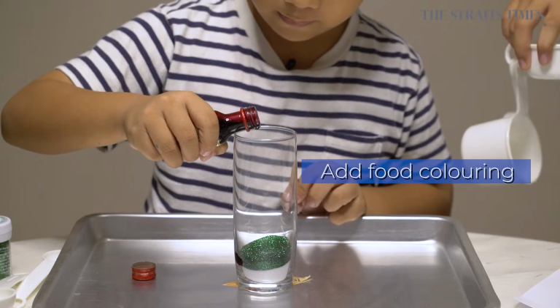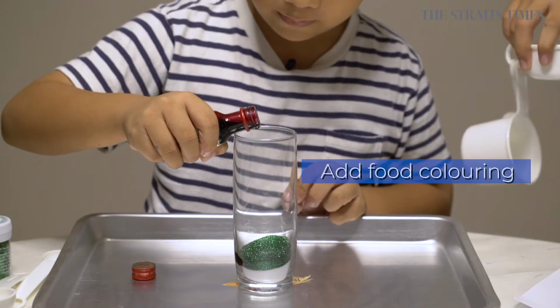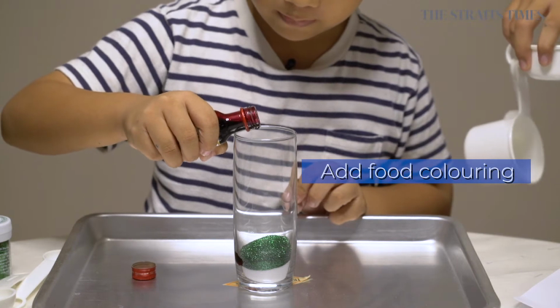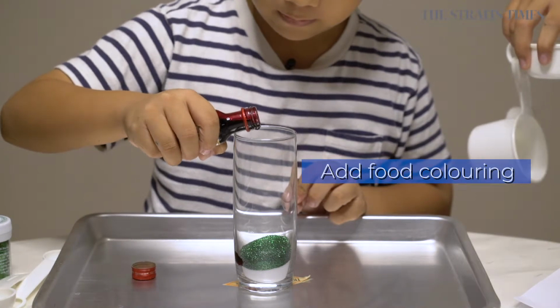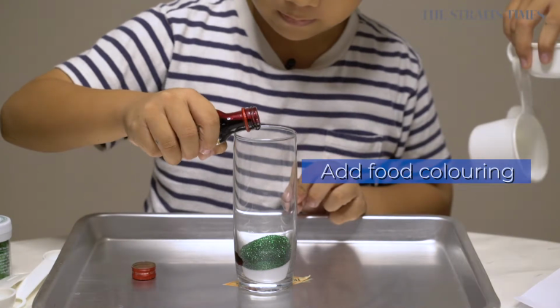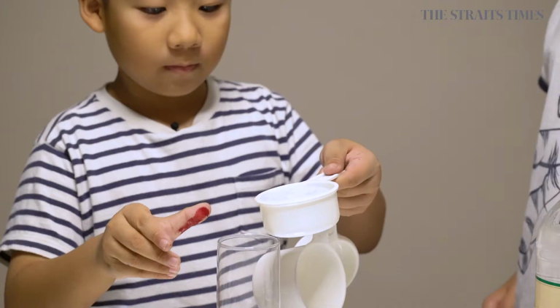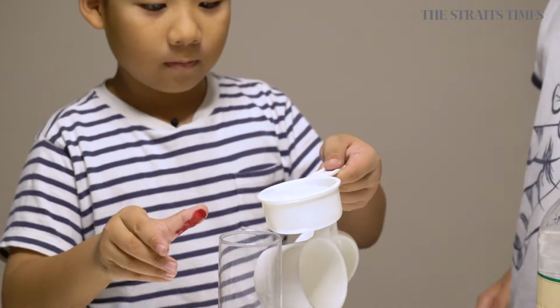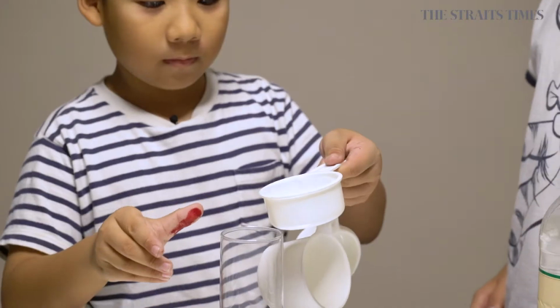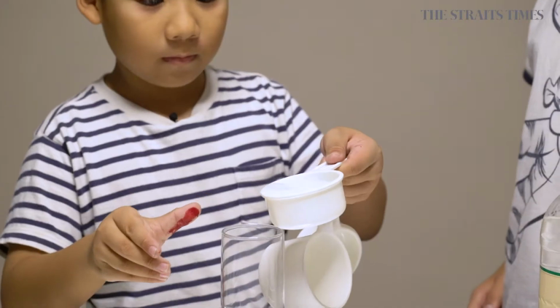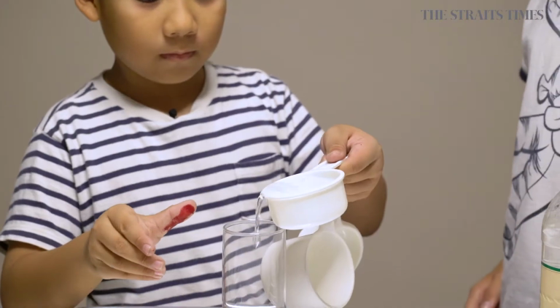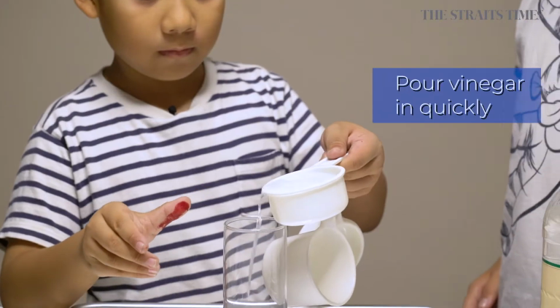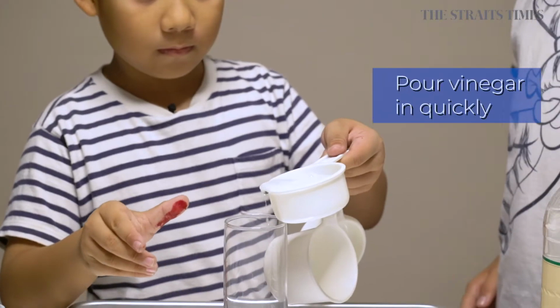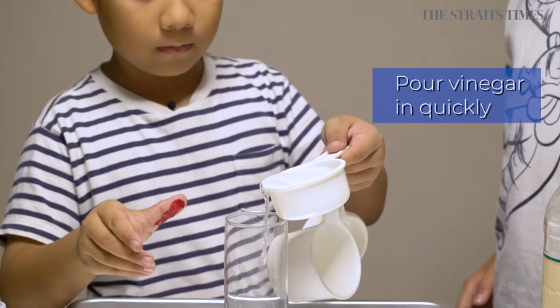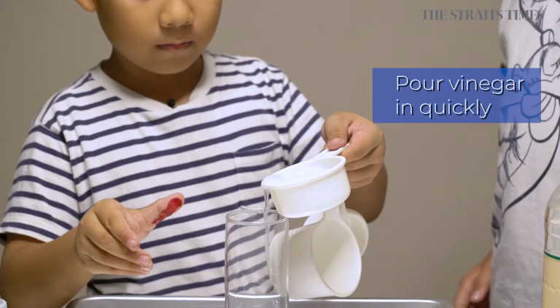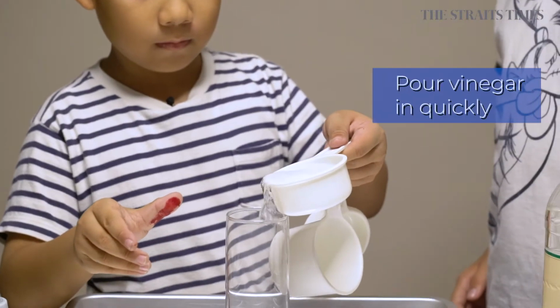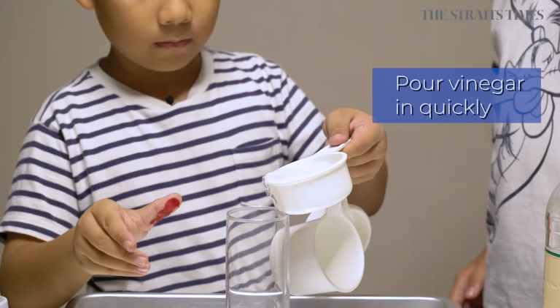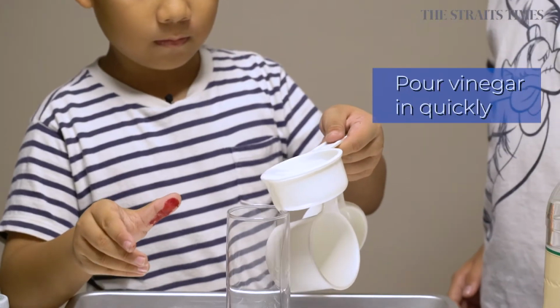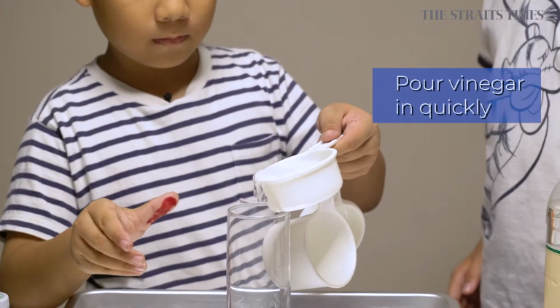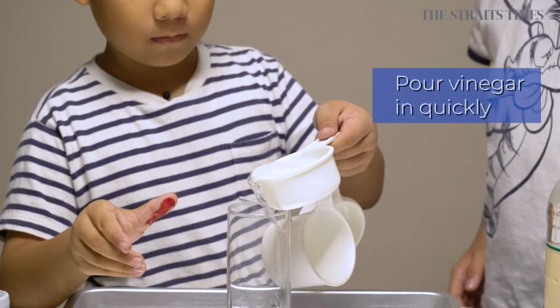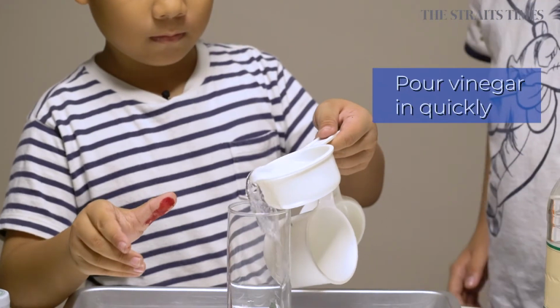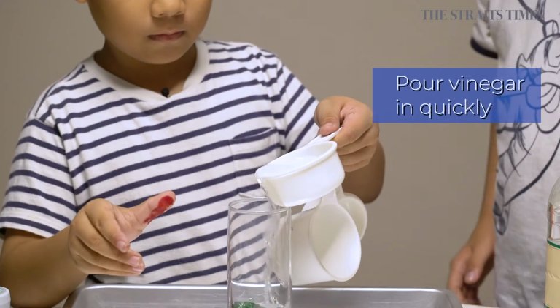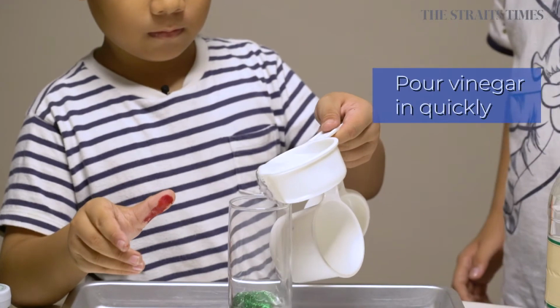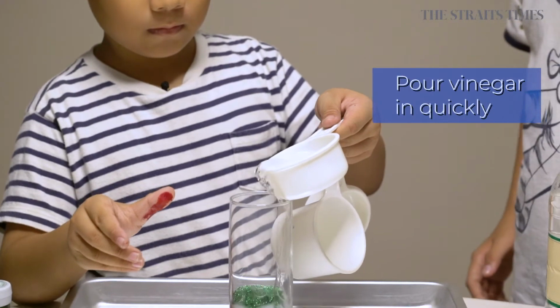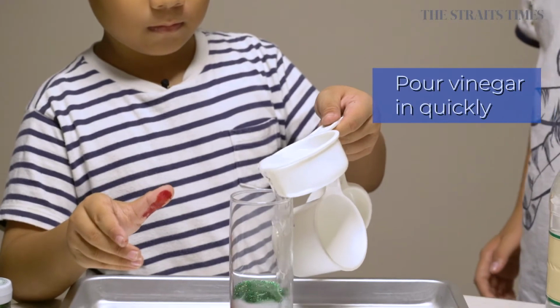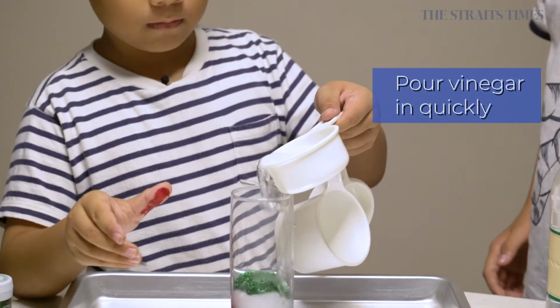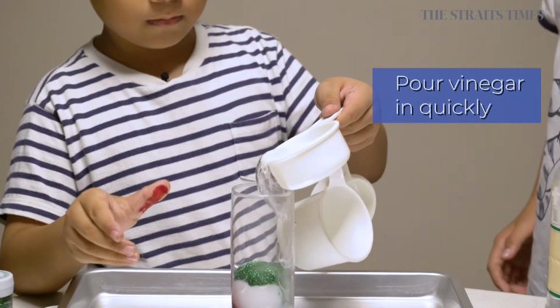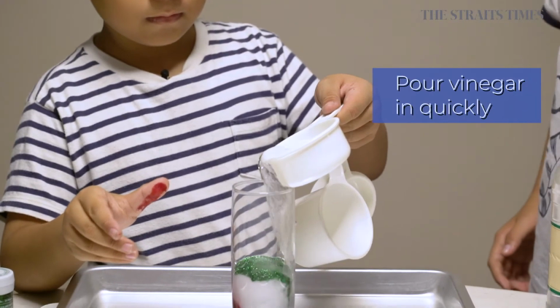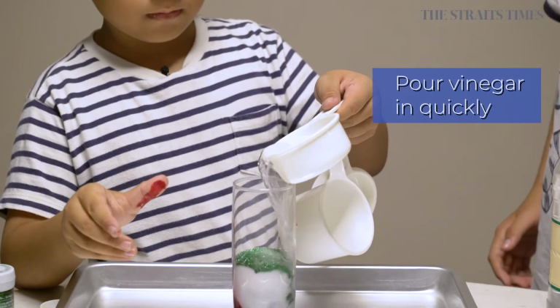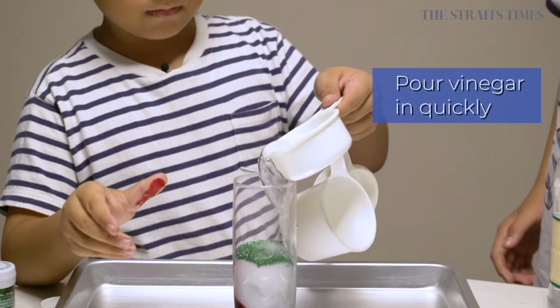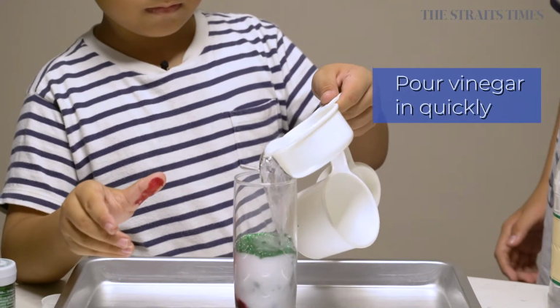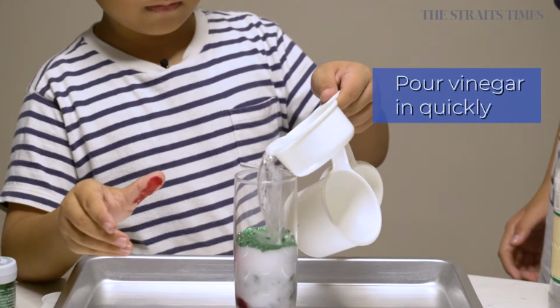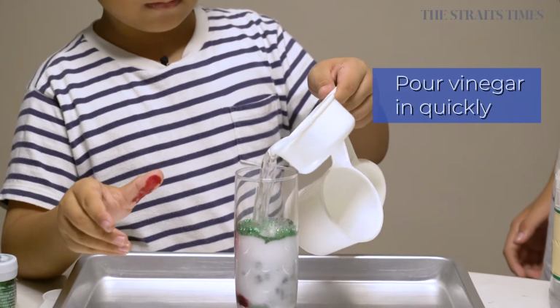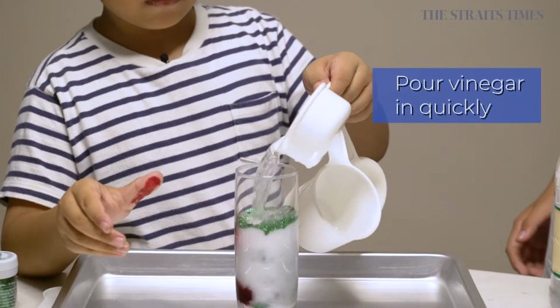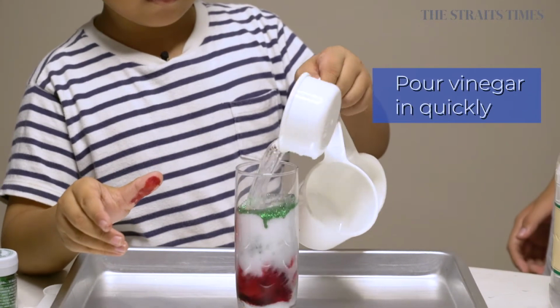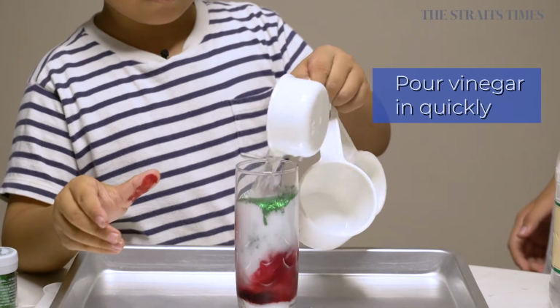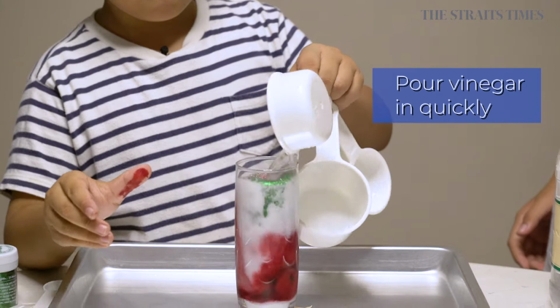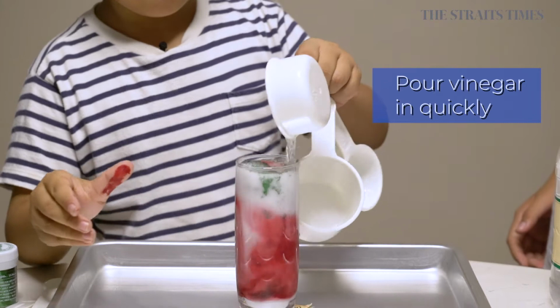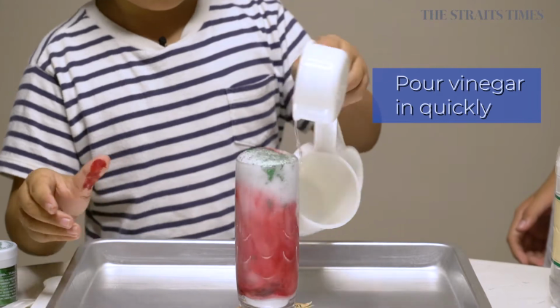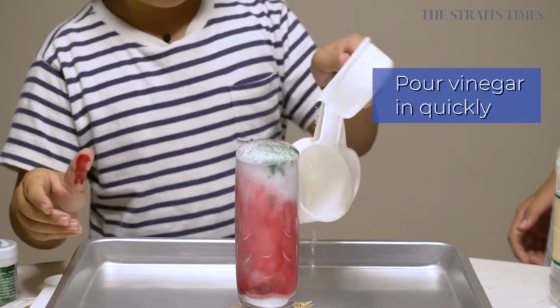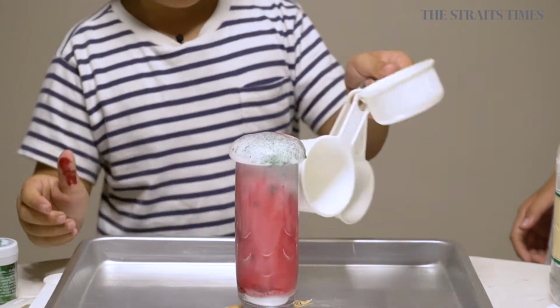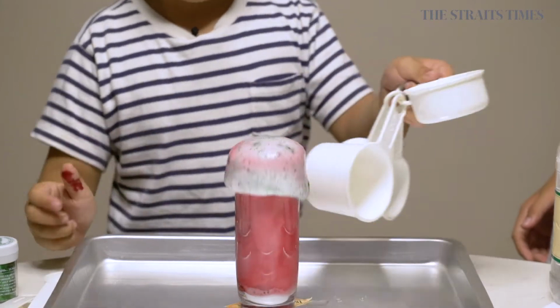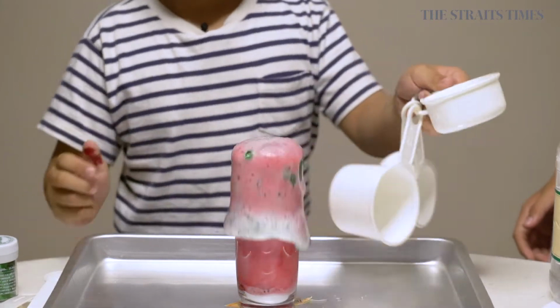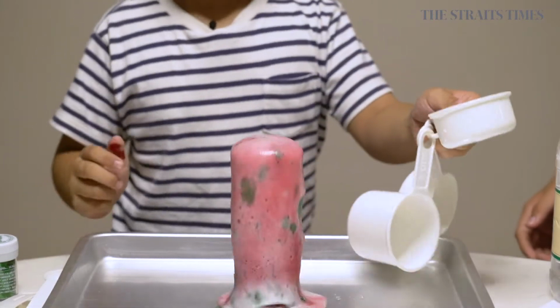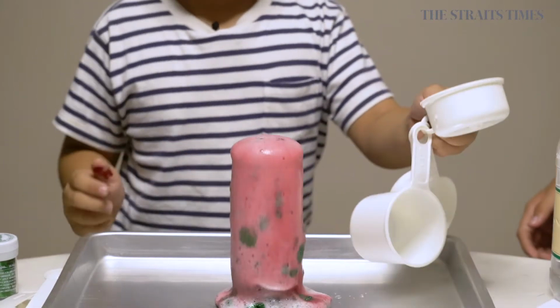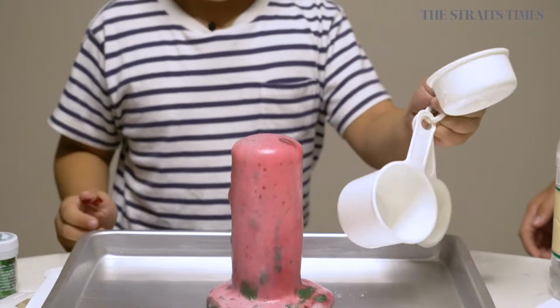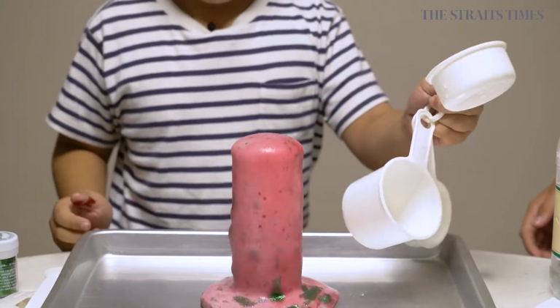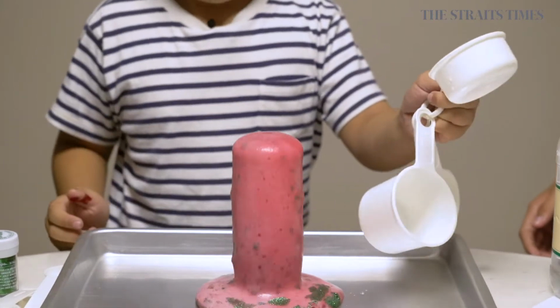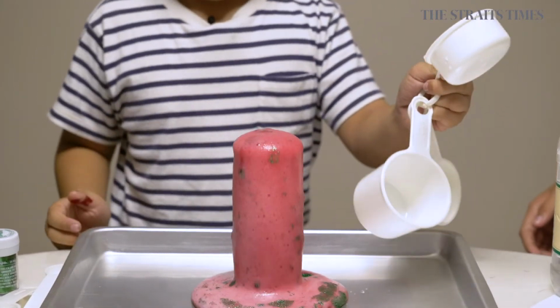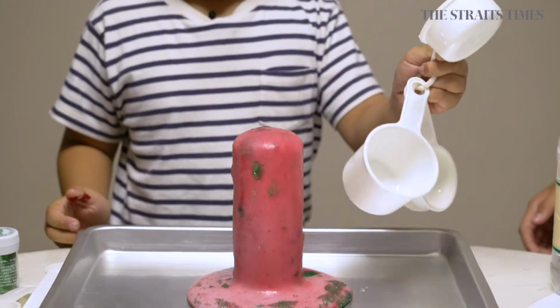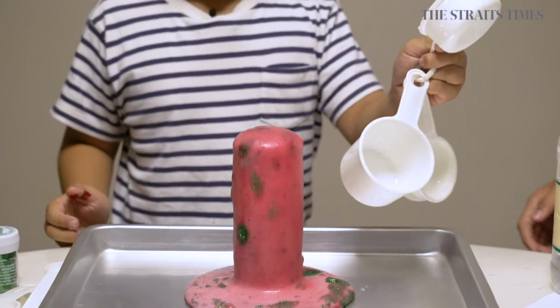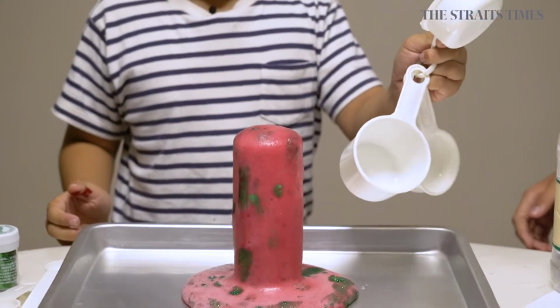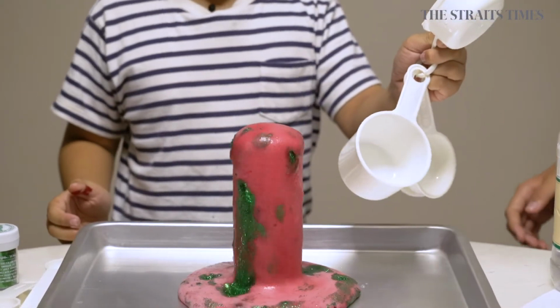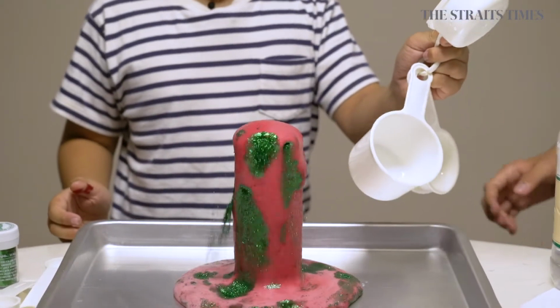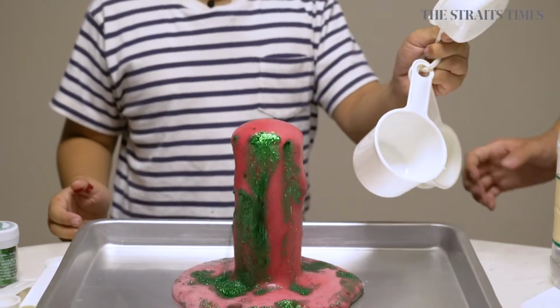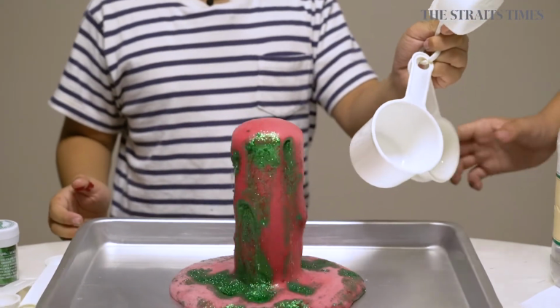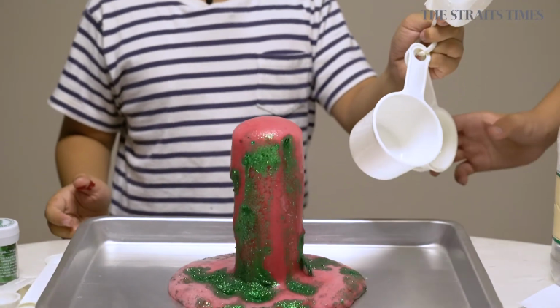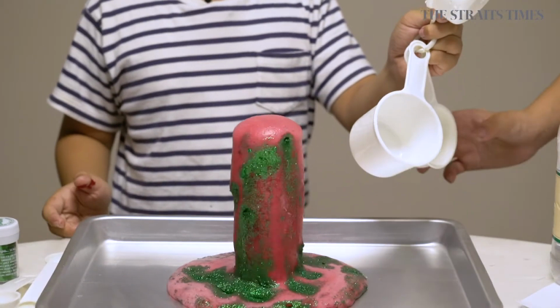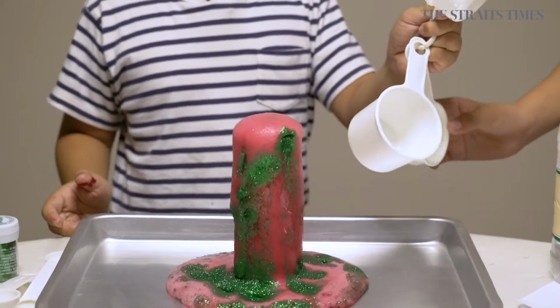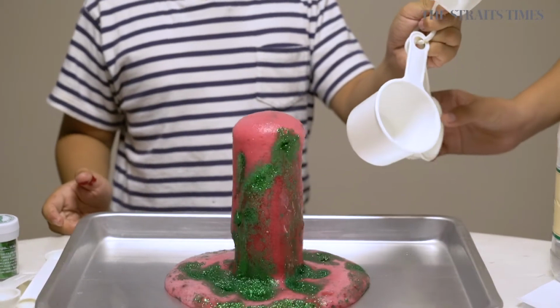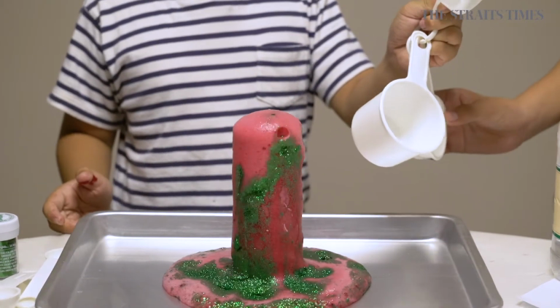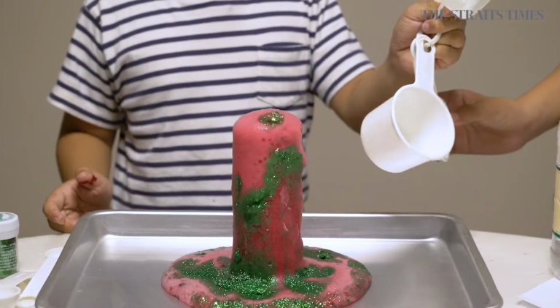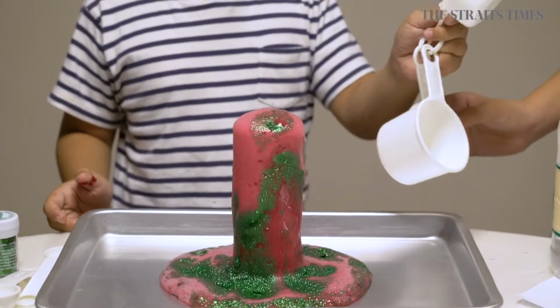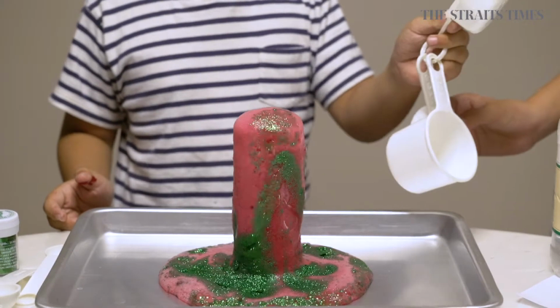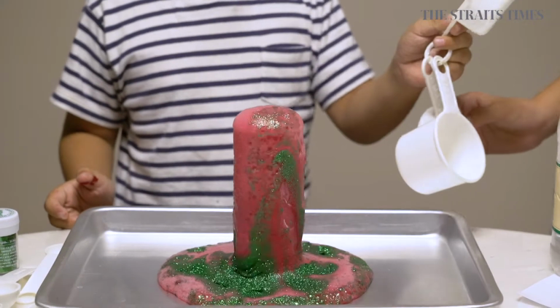Step three, quickly pour the vinegar into the vase and watch the mixture bubble and fizz.